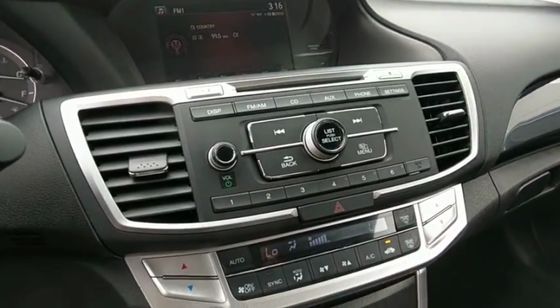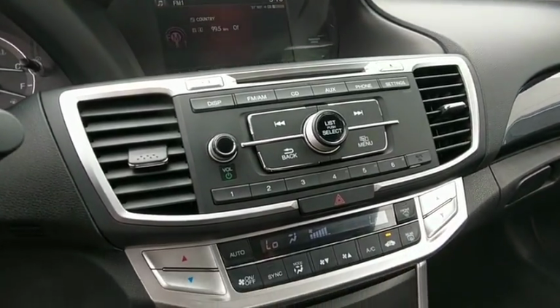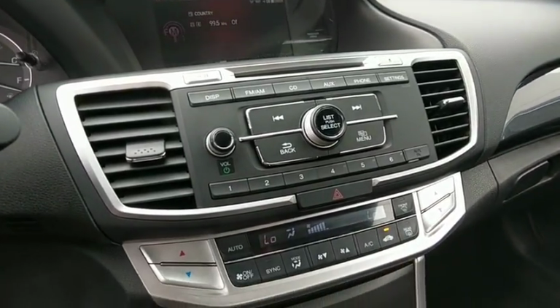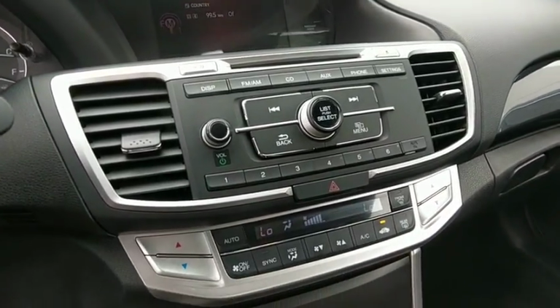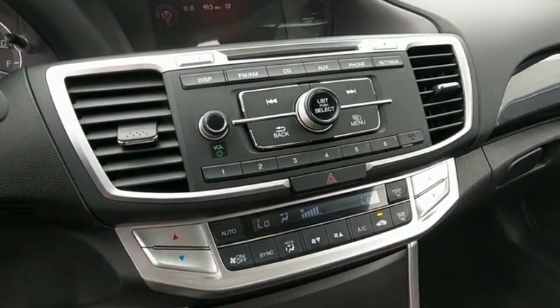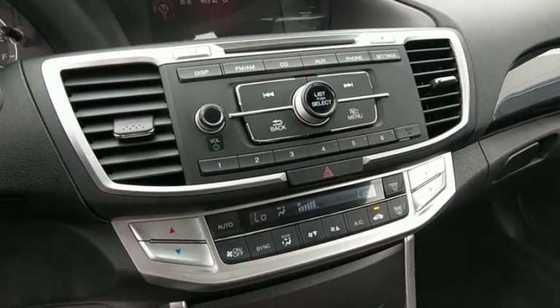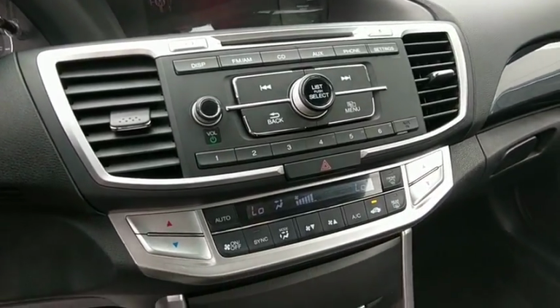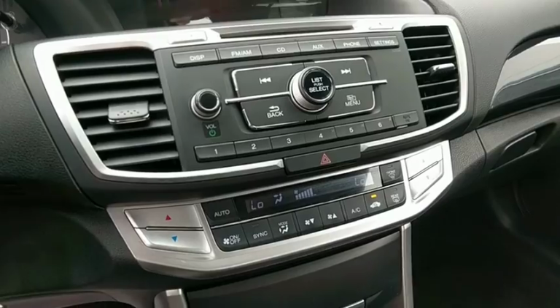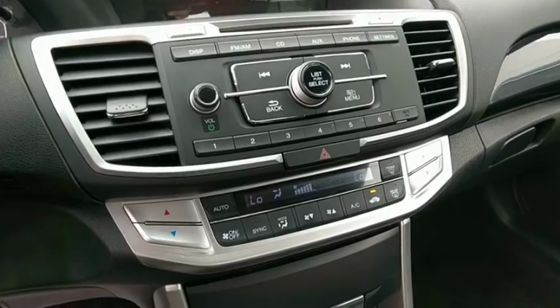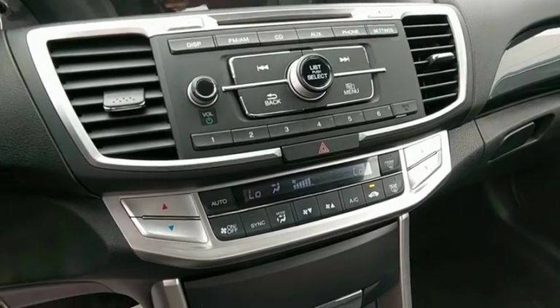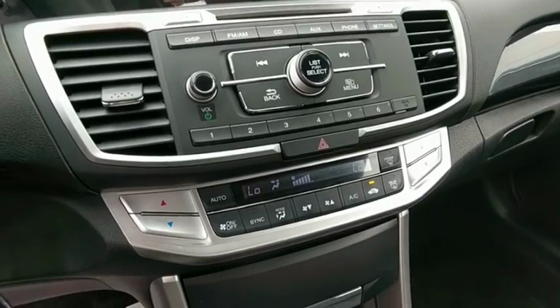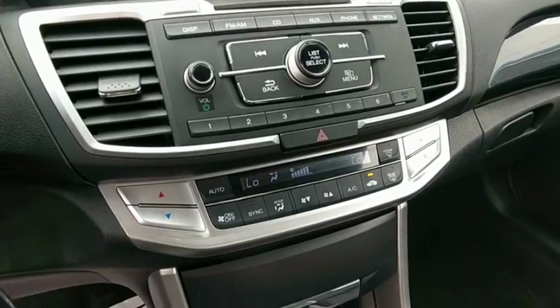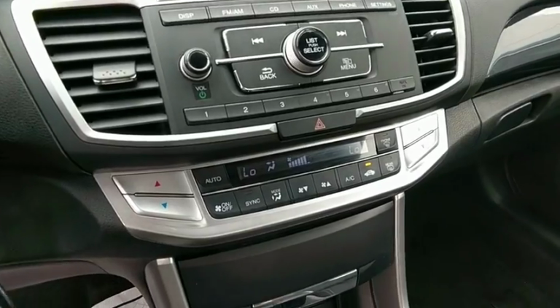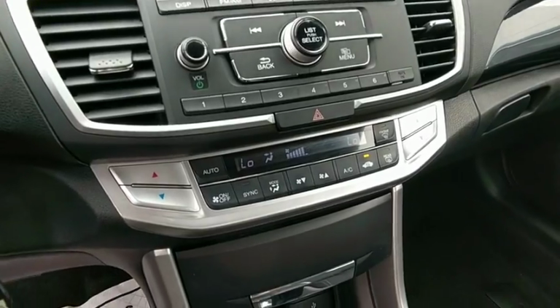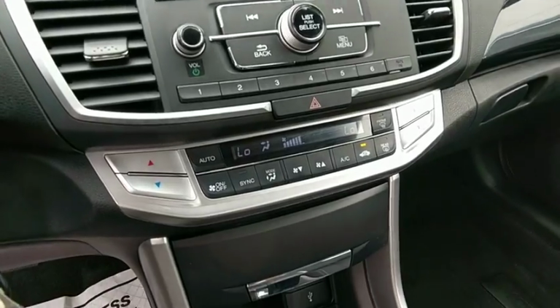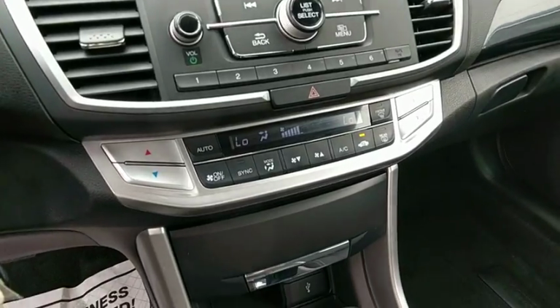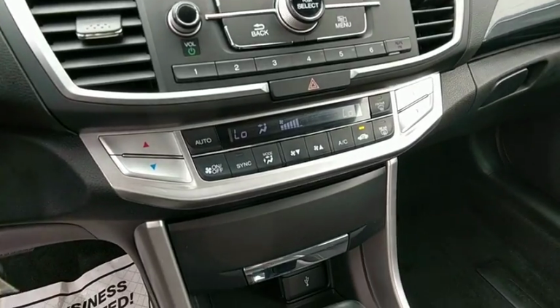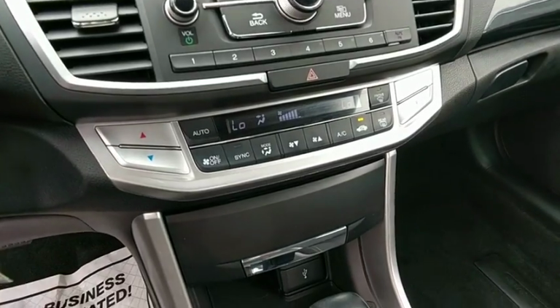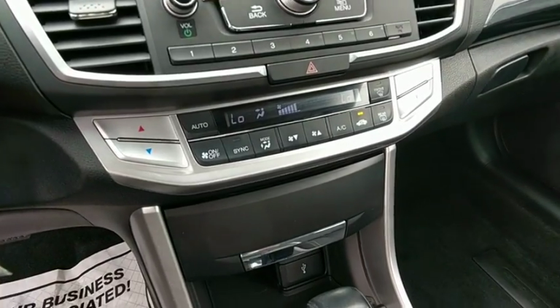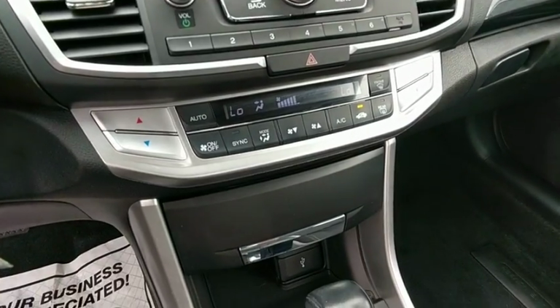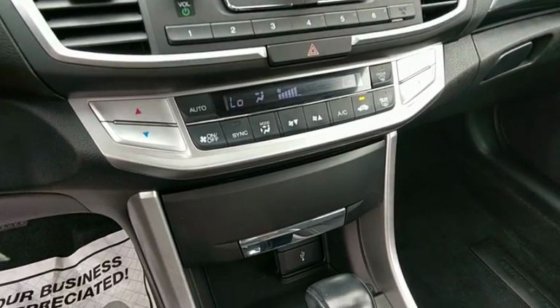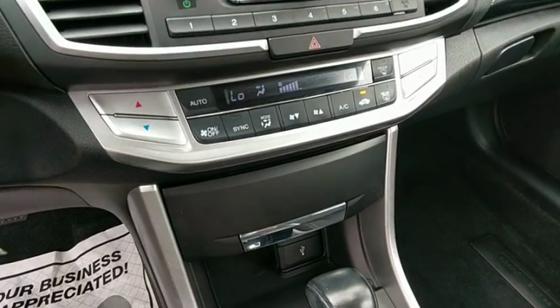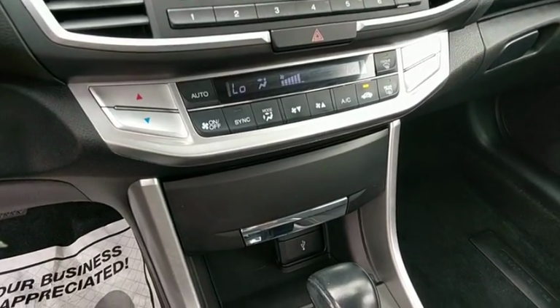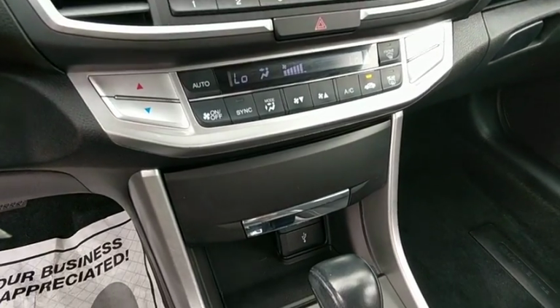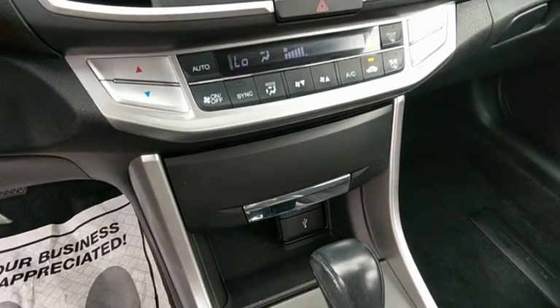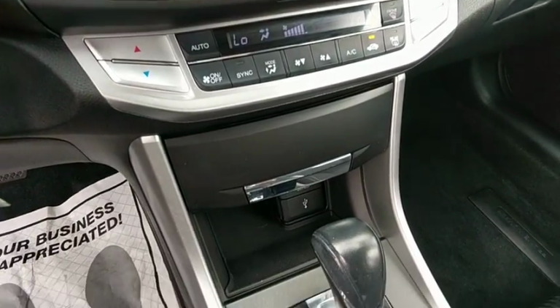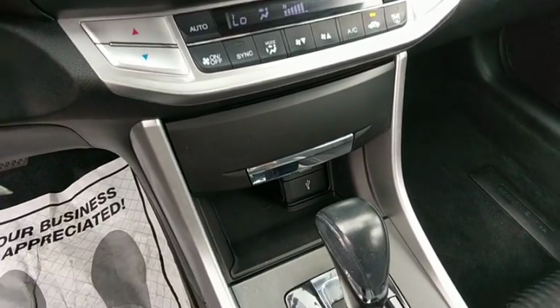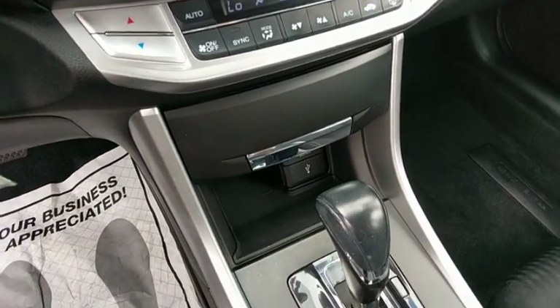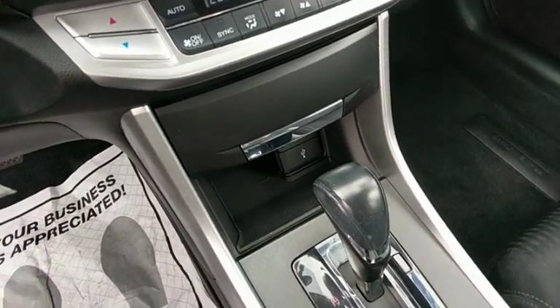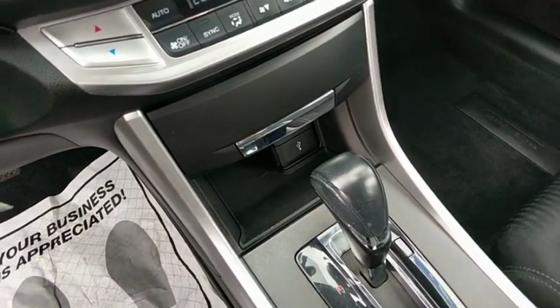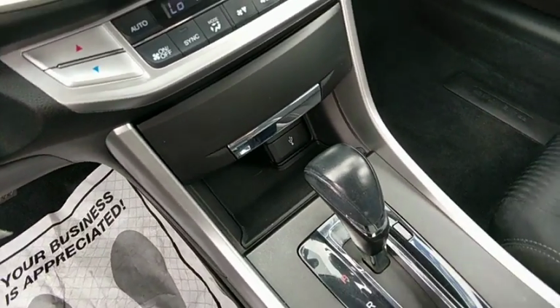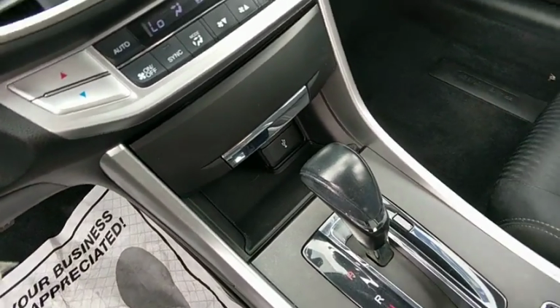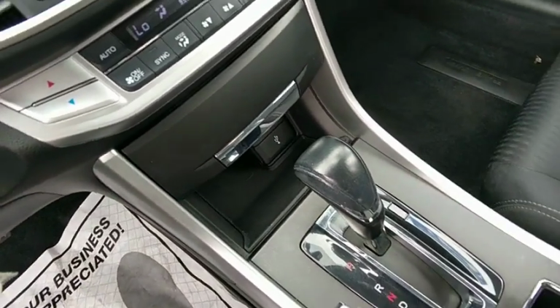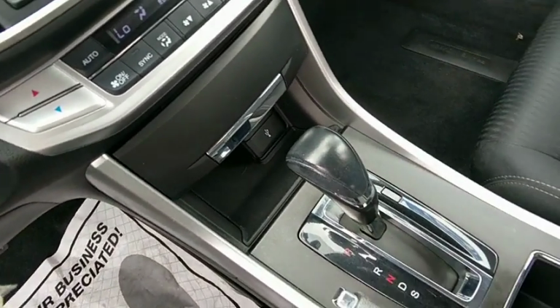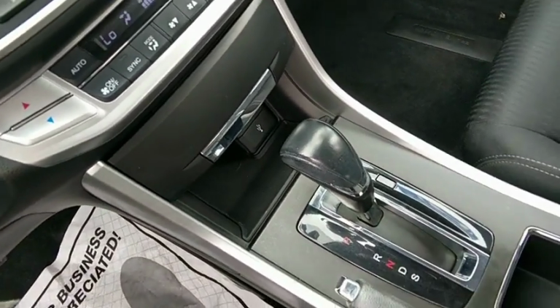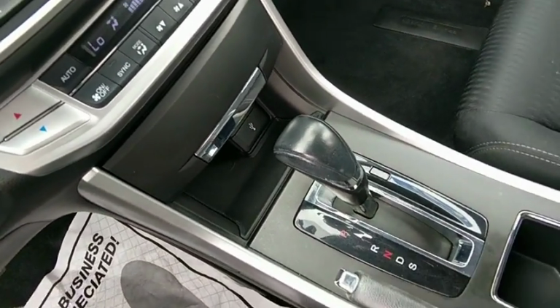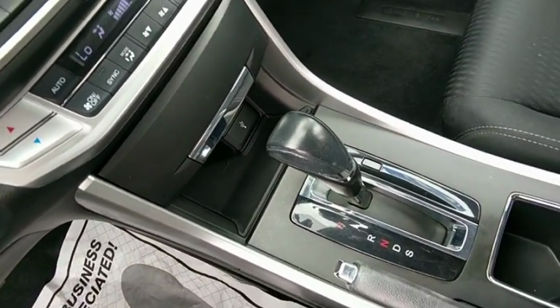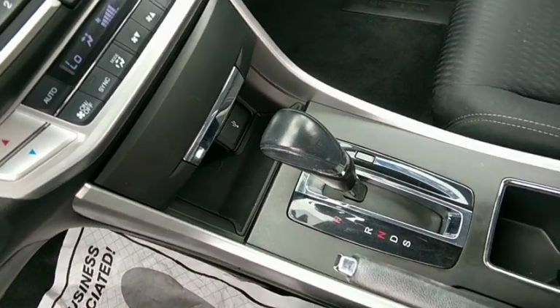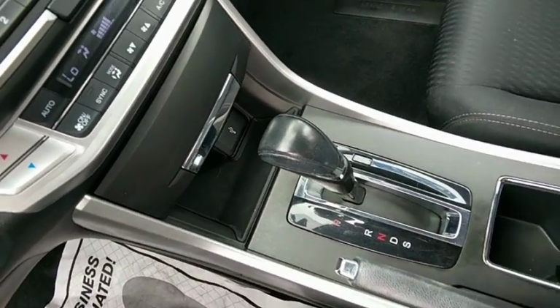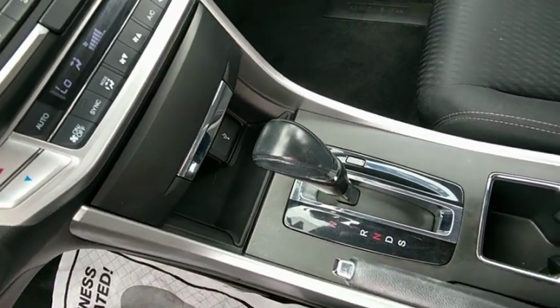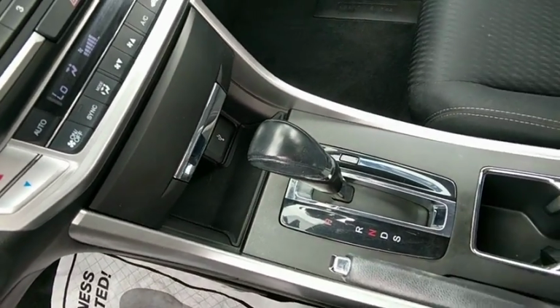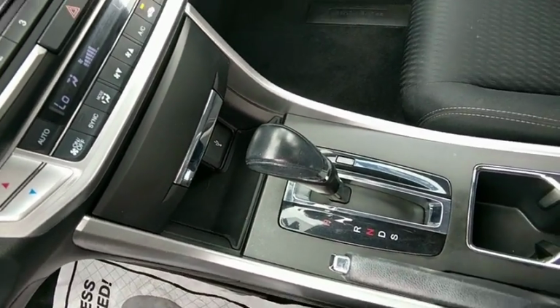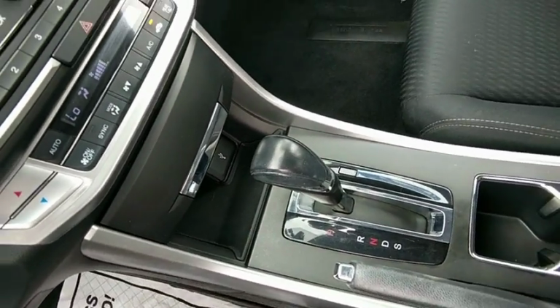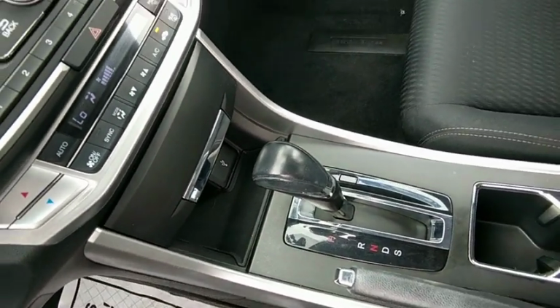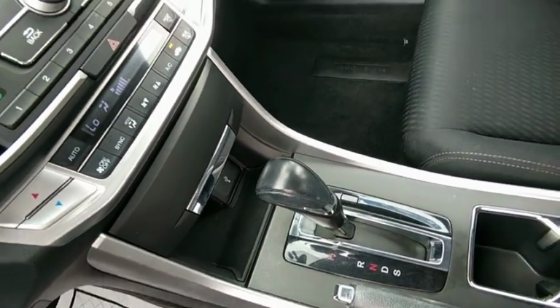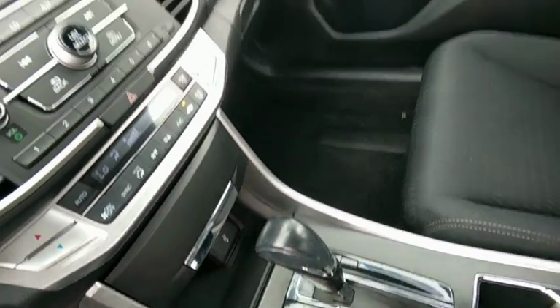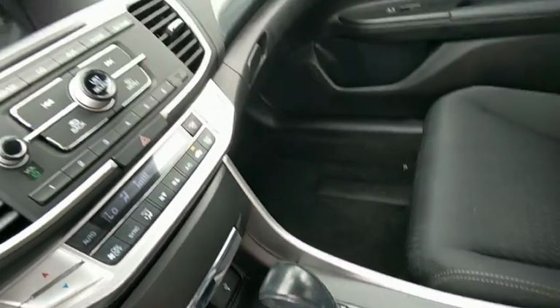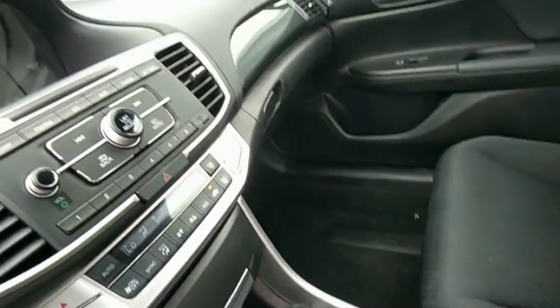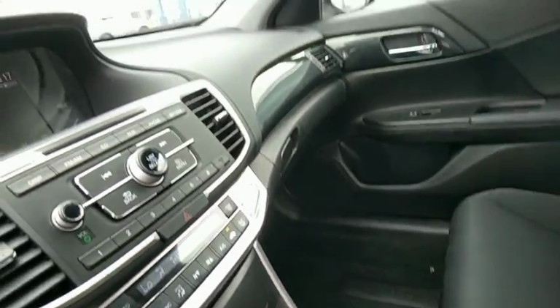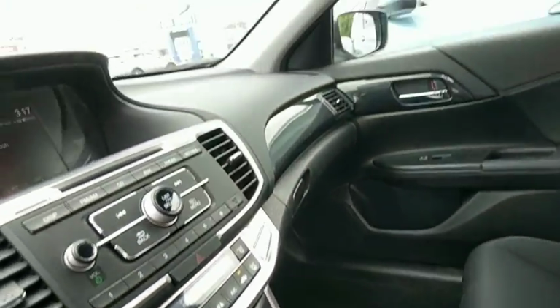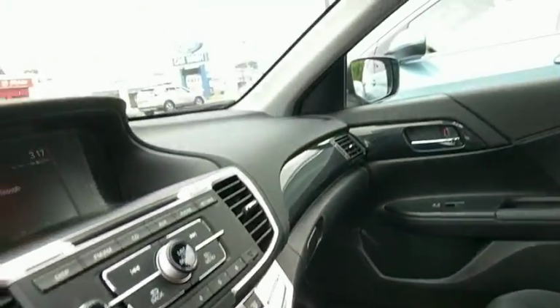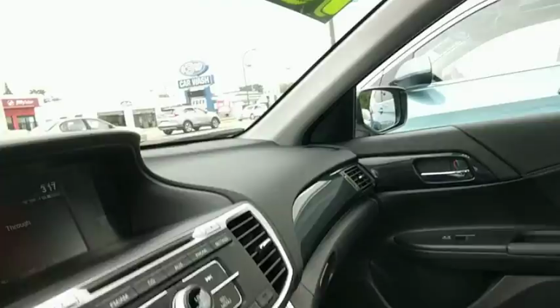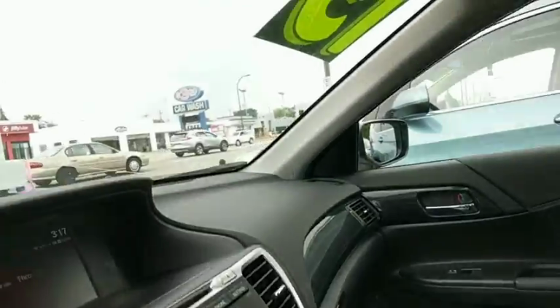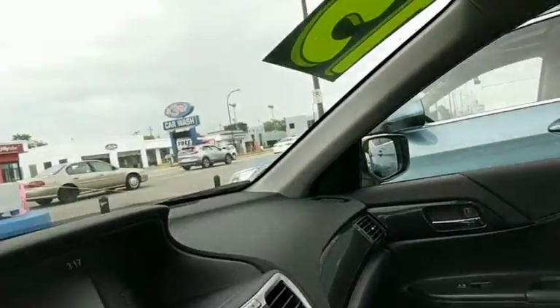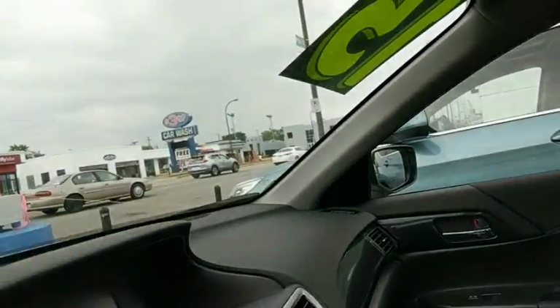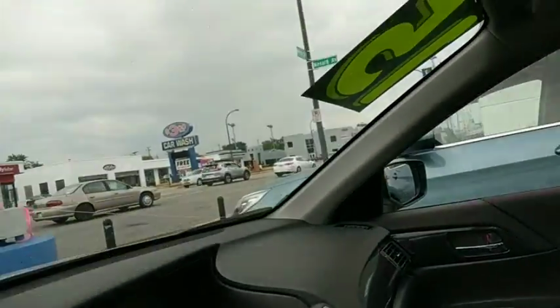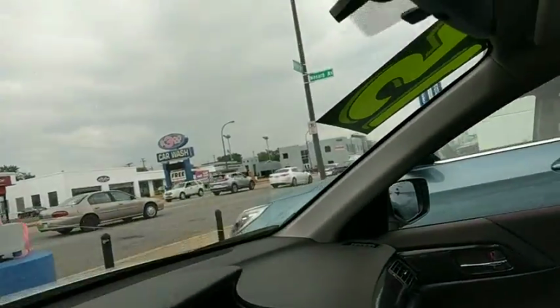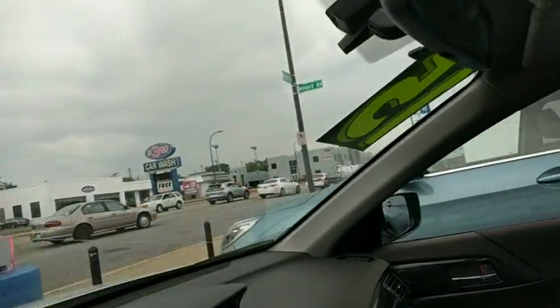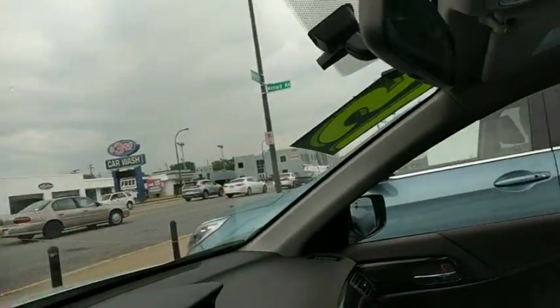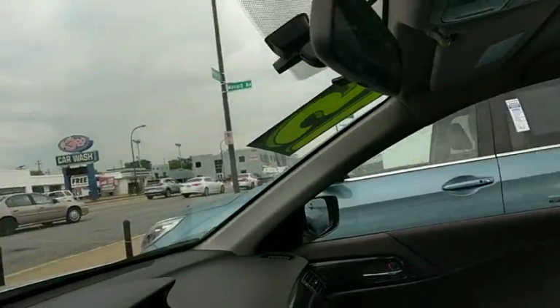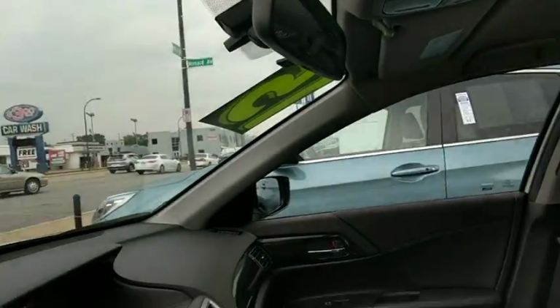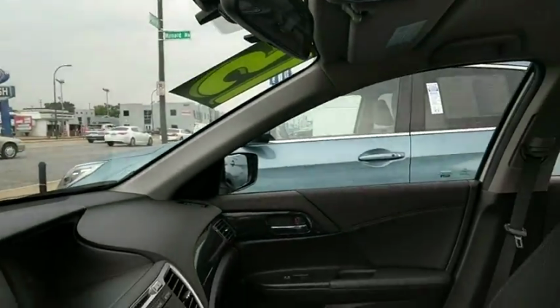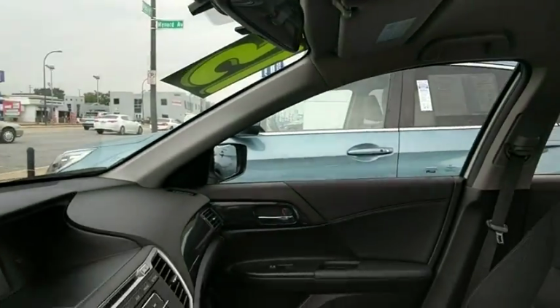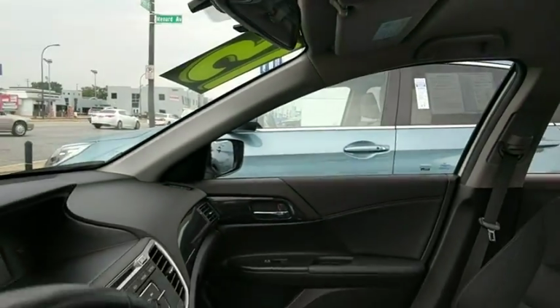Trip computer, brake assist, remote keyless entry, tachometer, overhead console, panic alarm, power driver's seat.